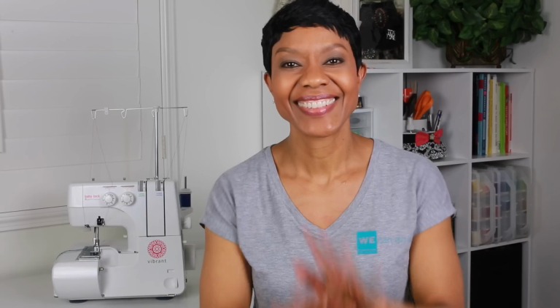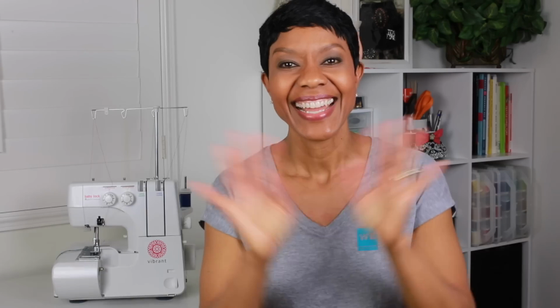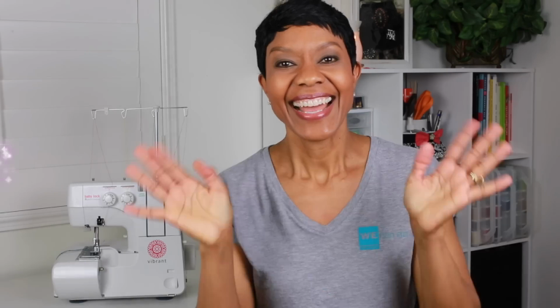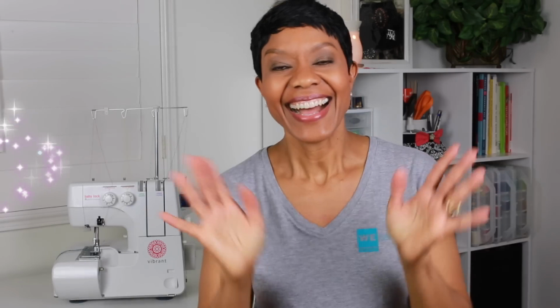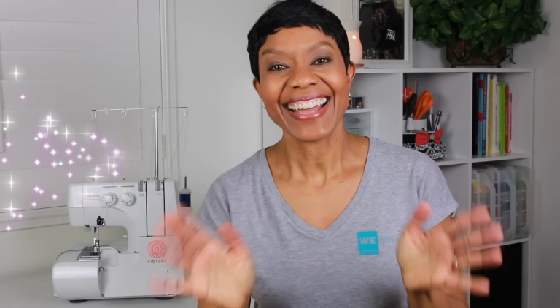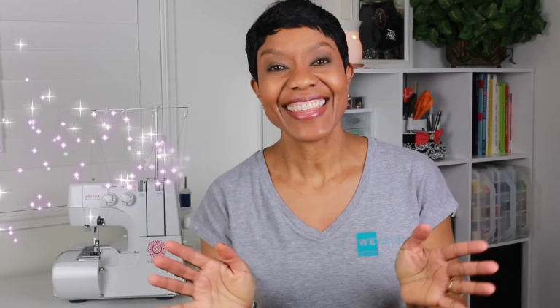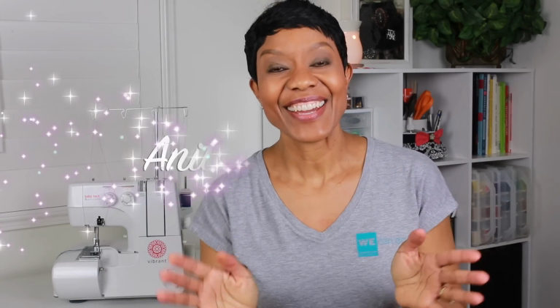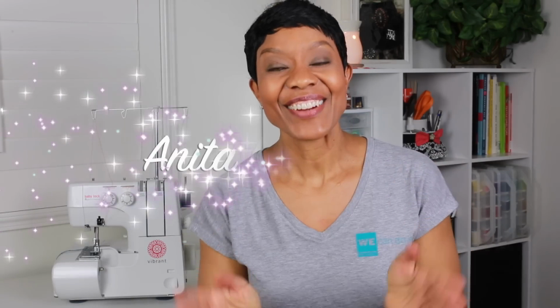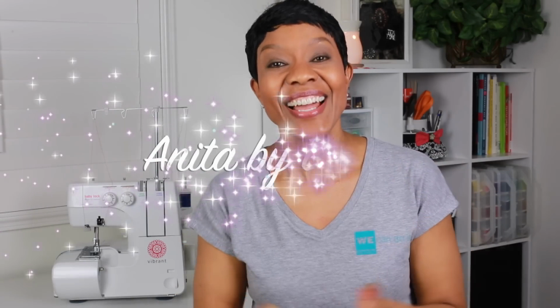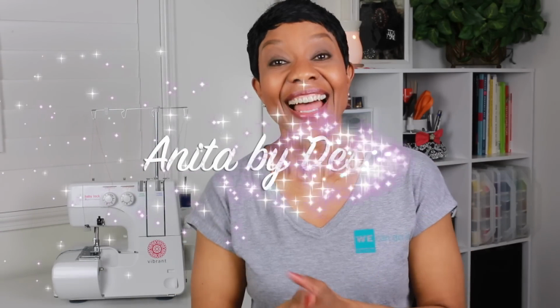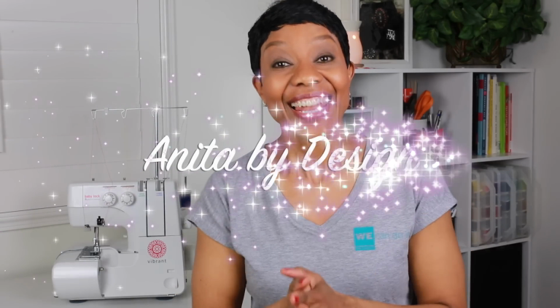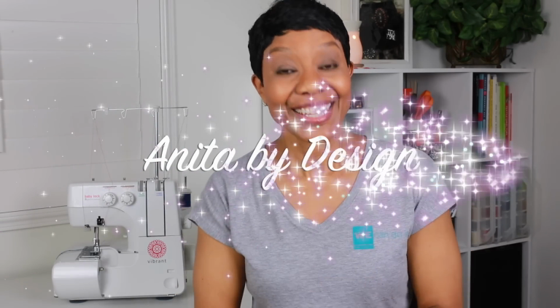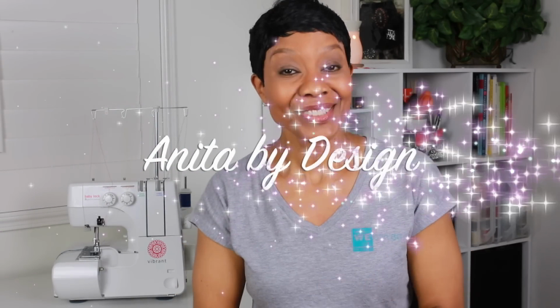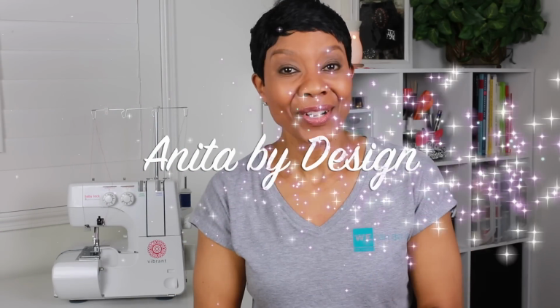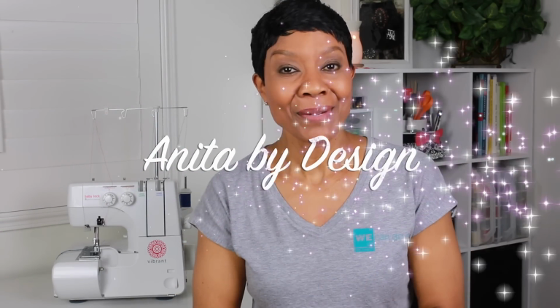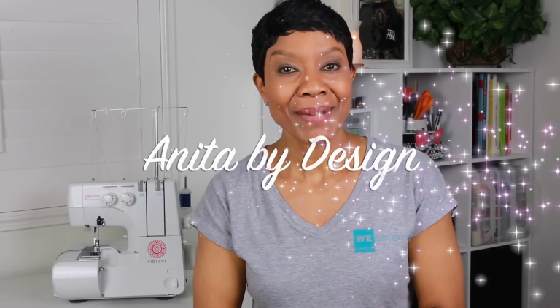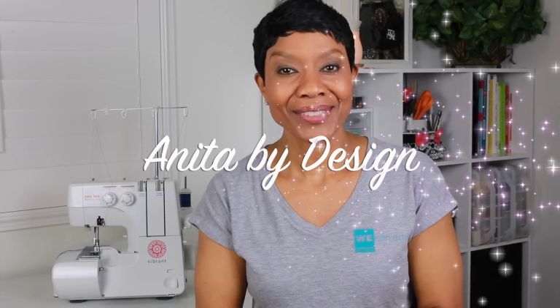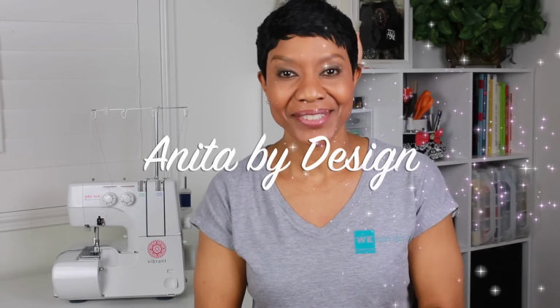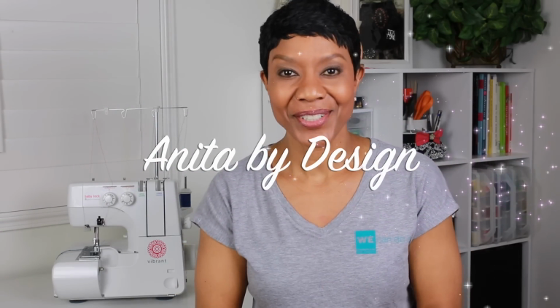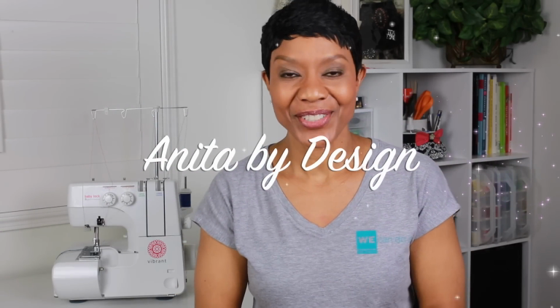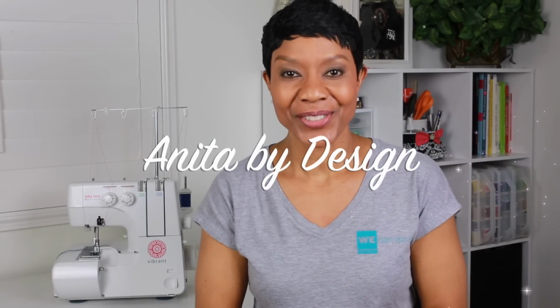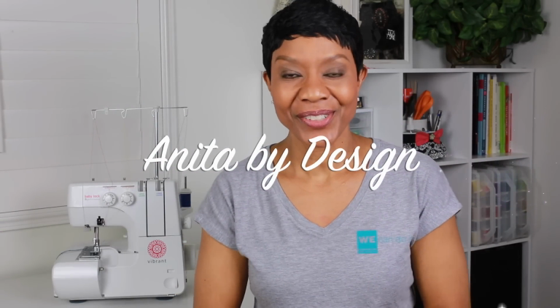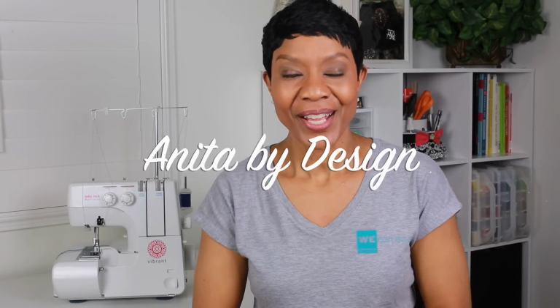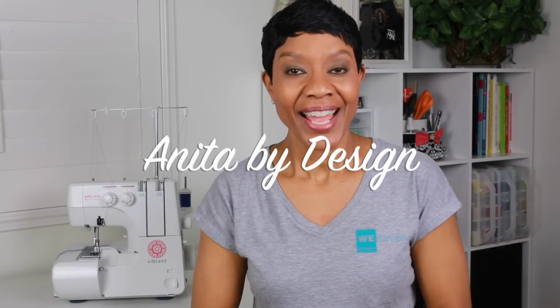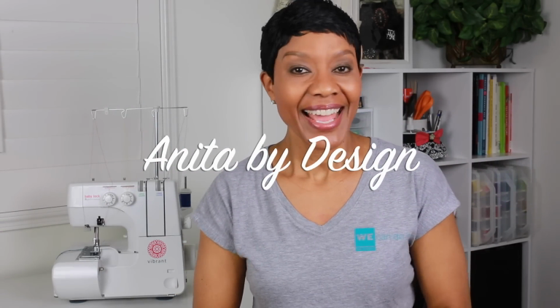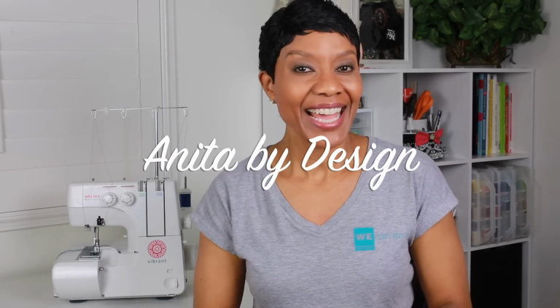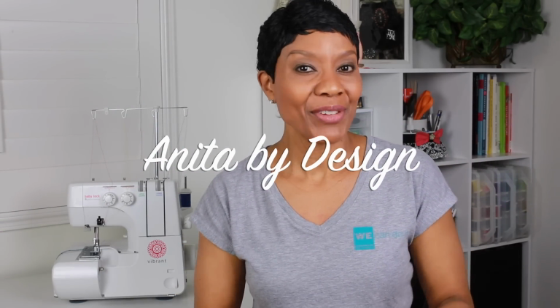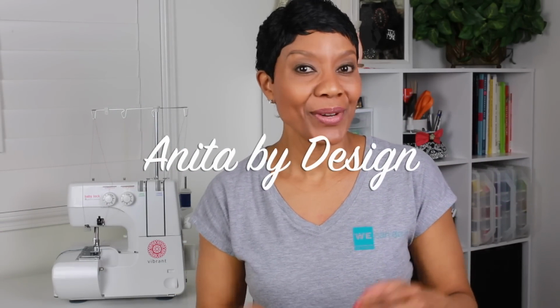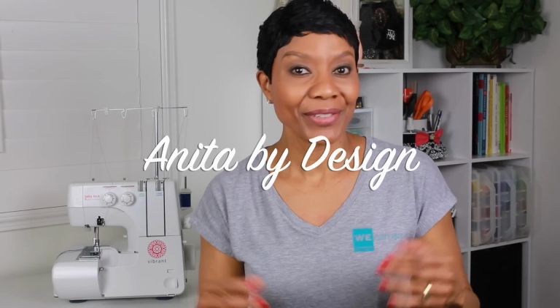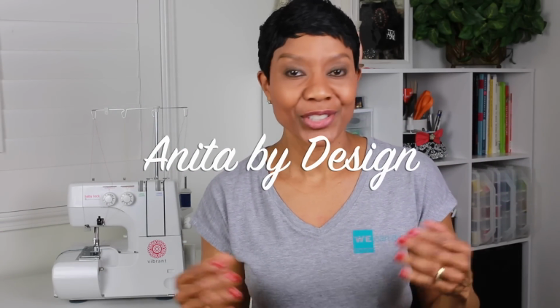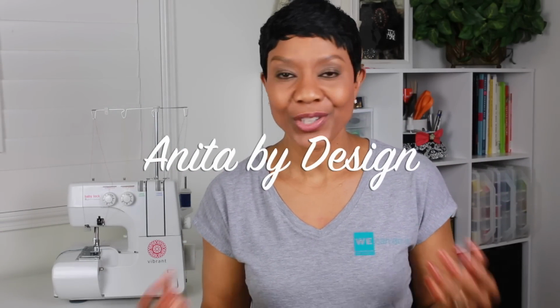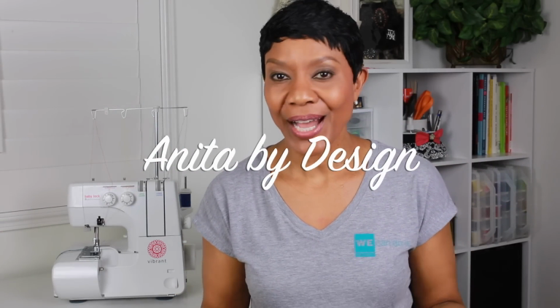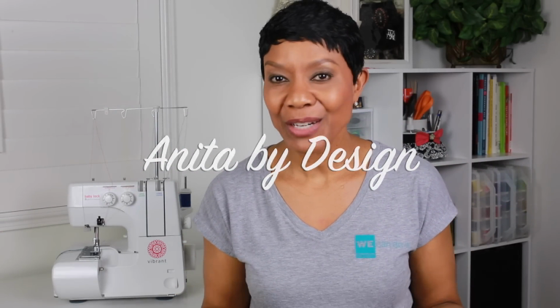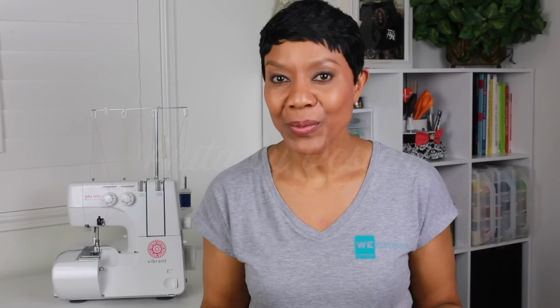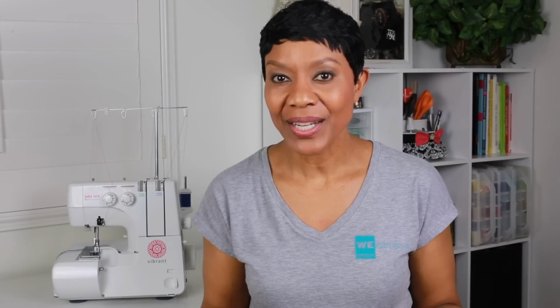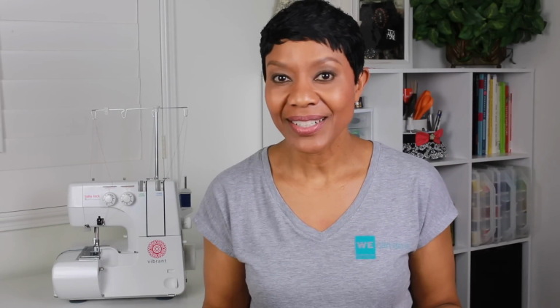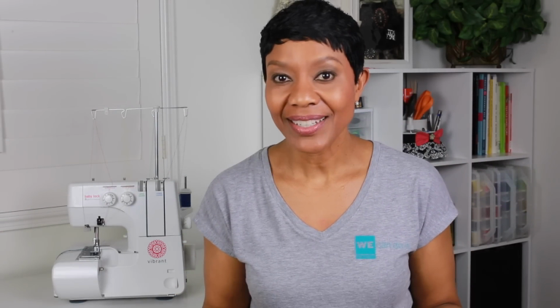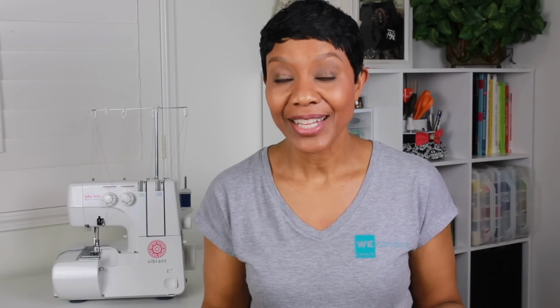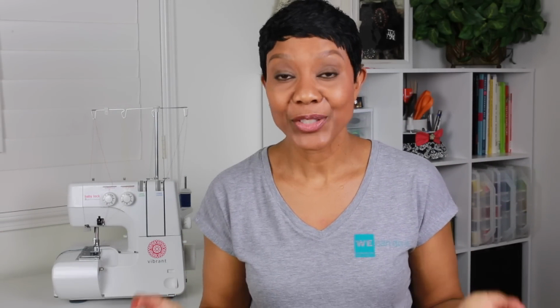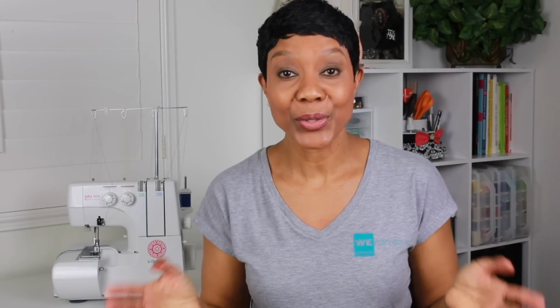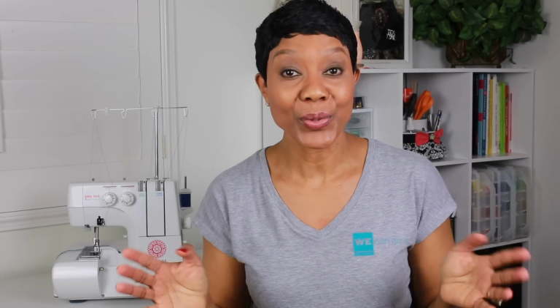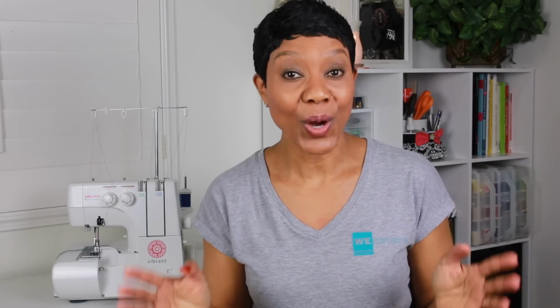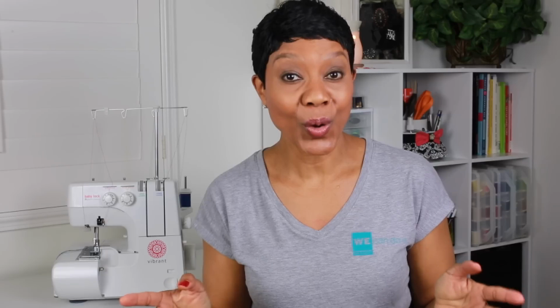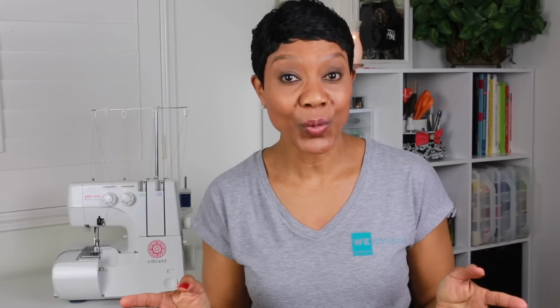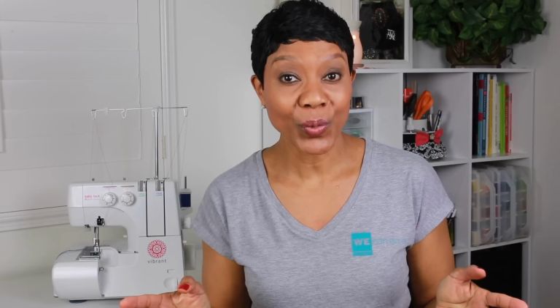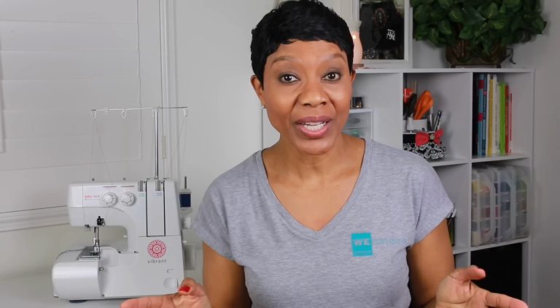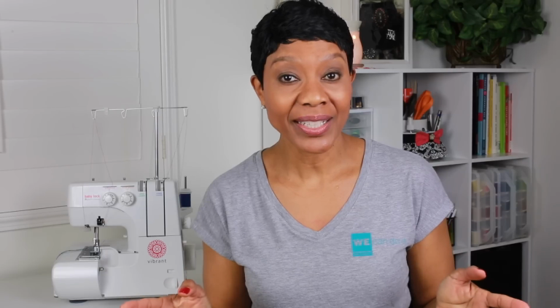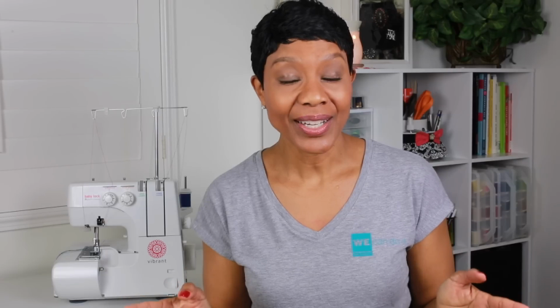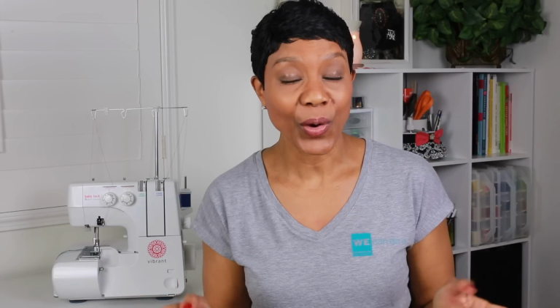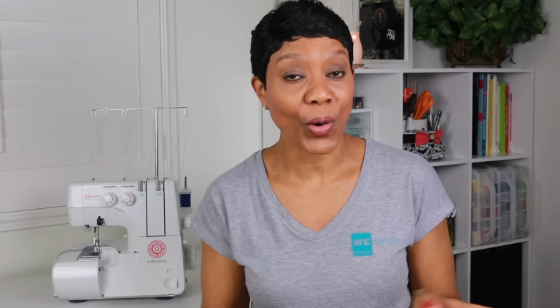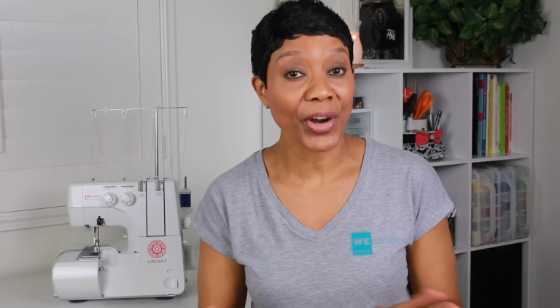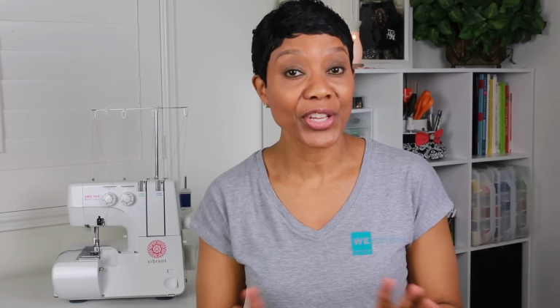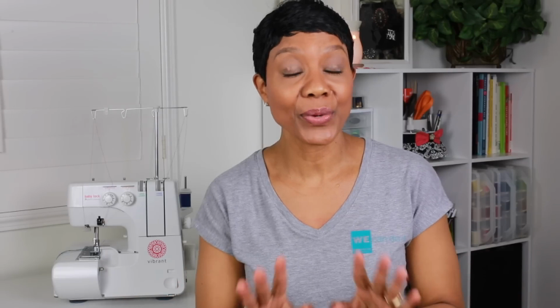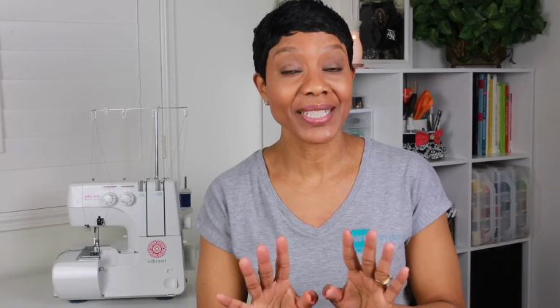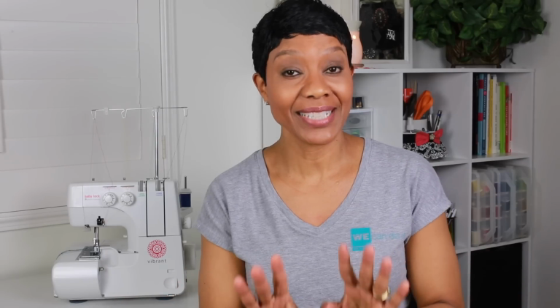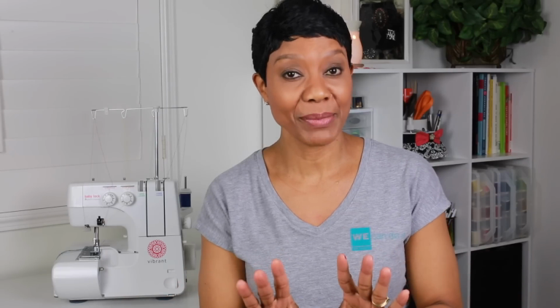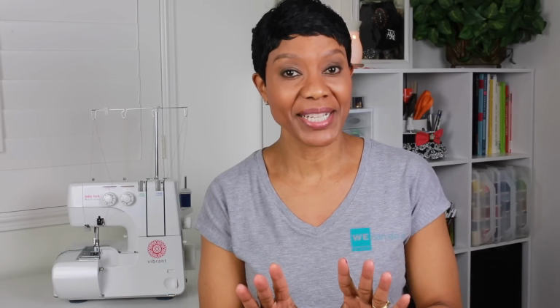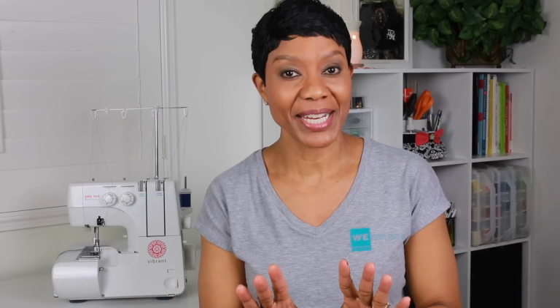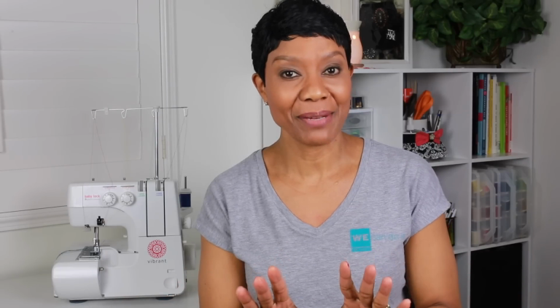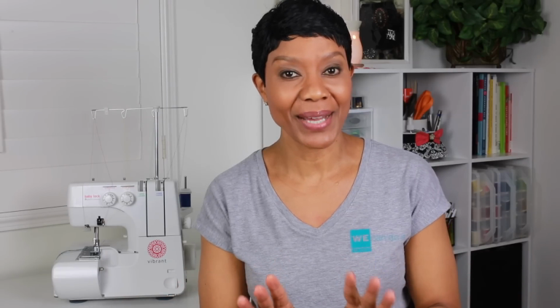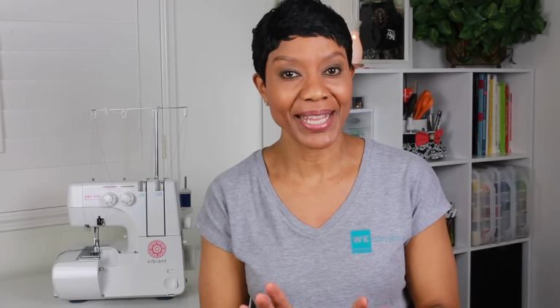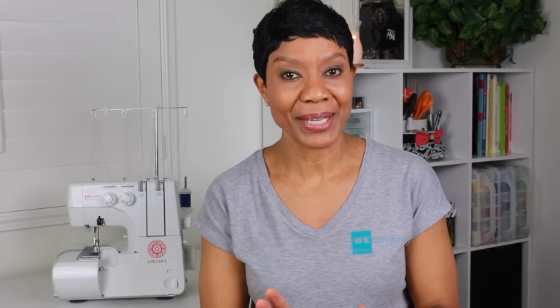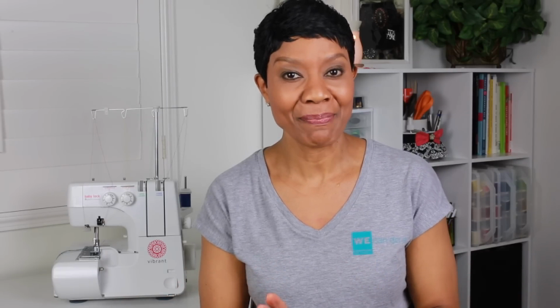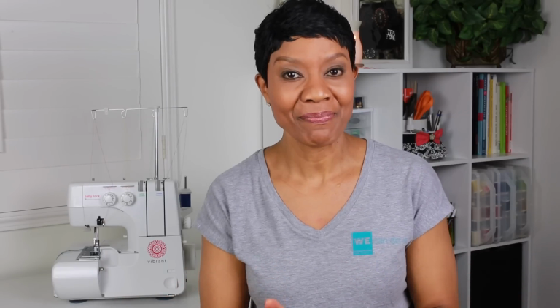Hi there! Let's talk about sergers. Have you ever tried one? Do you own one? Or are you intimidated by them?